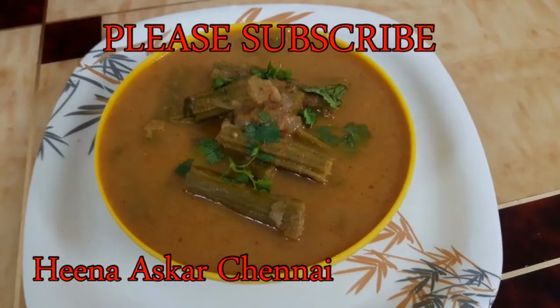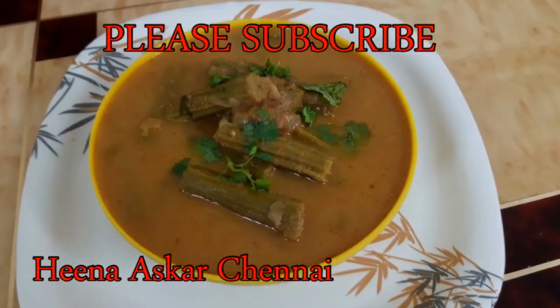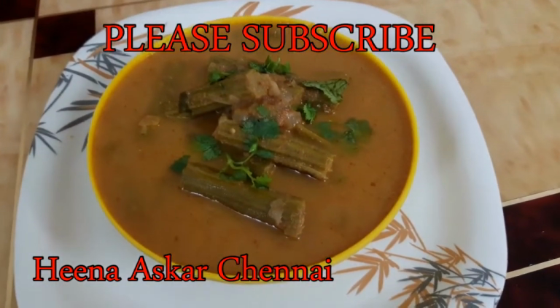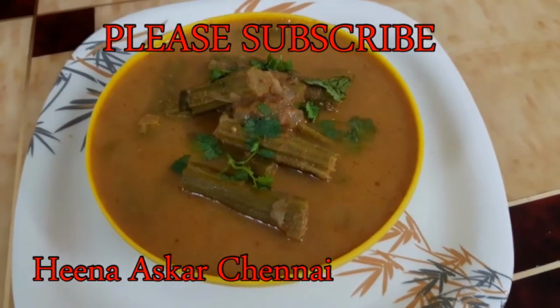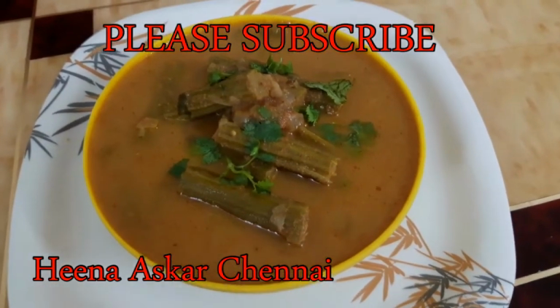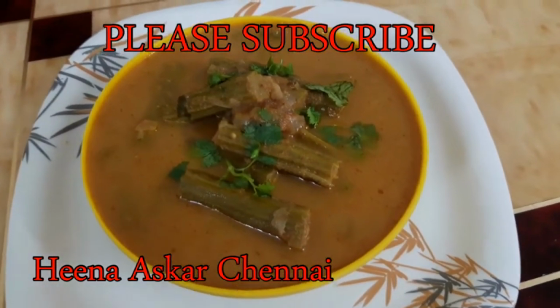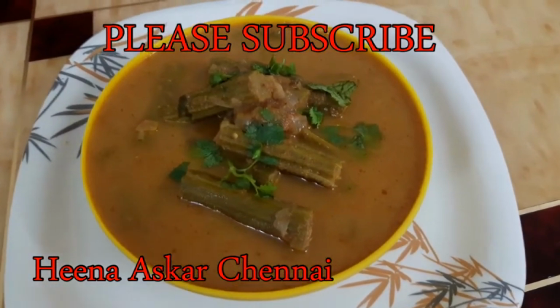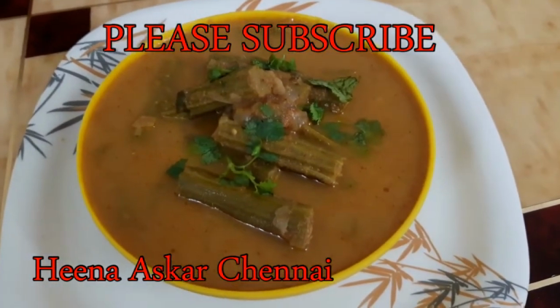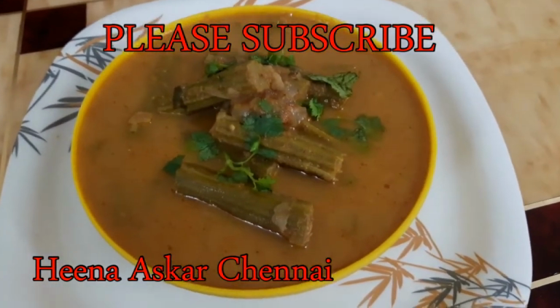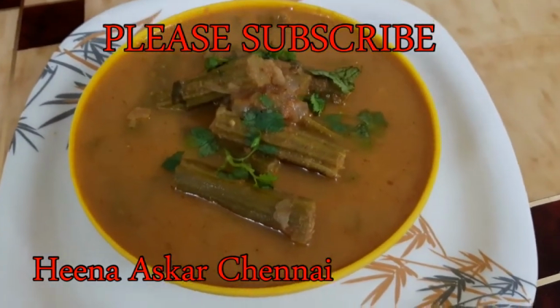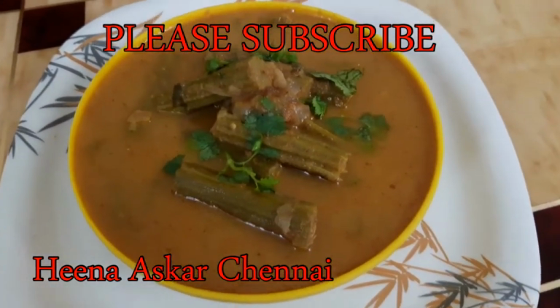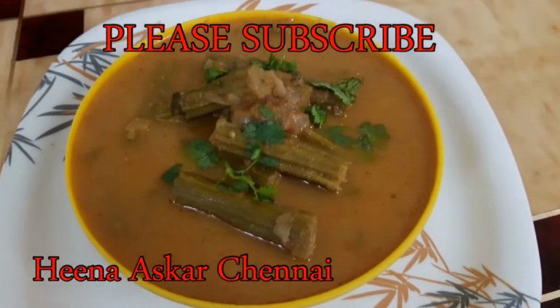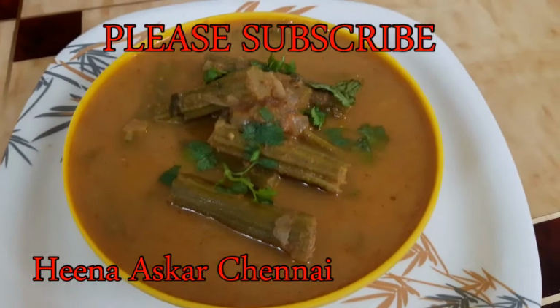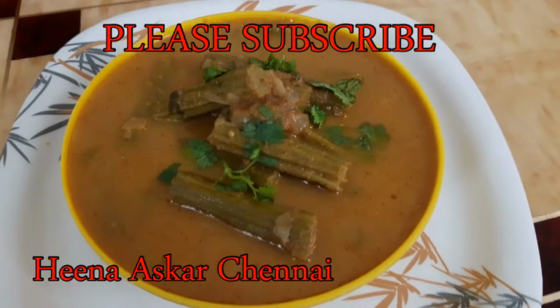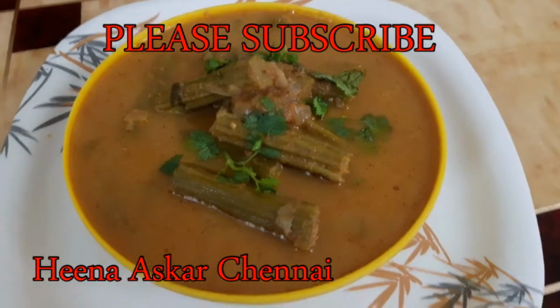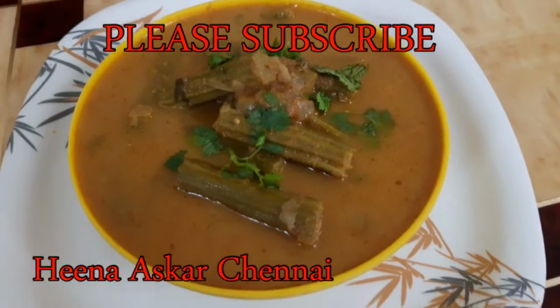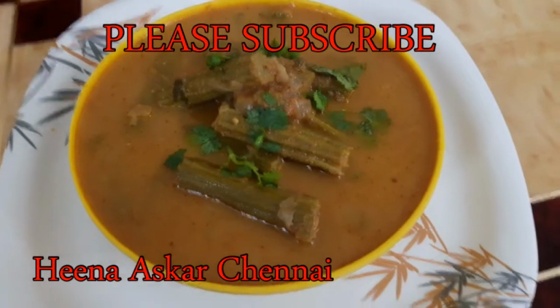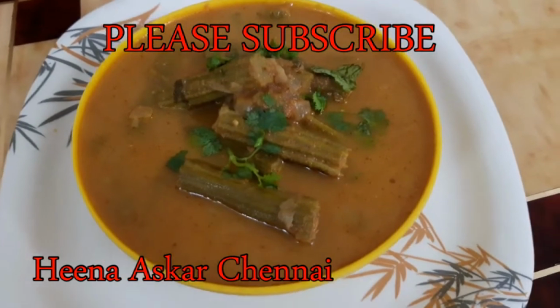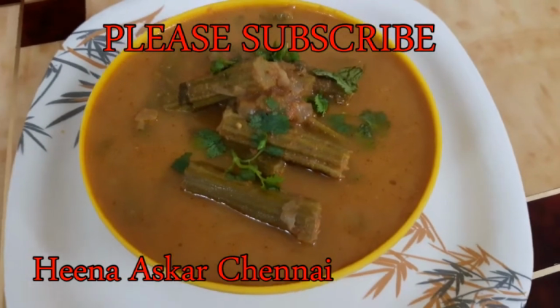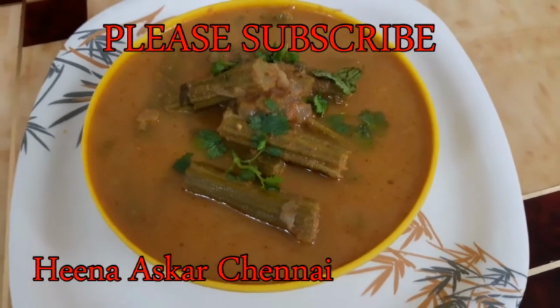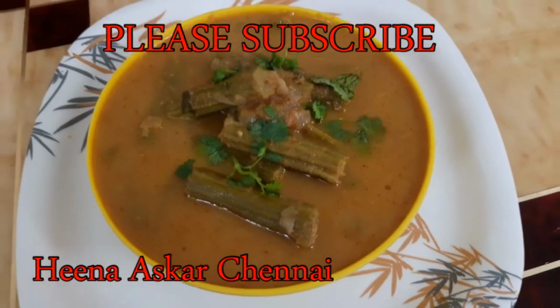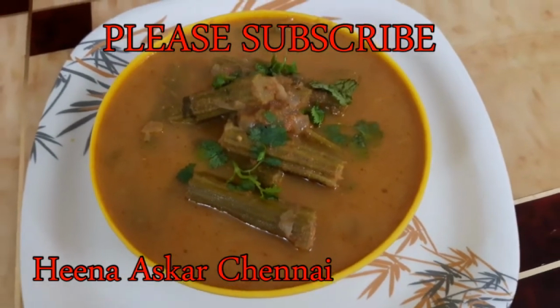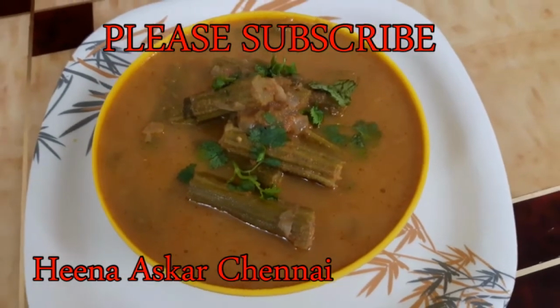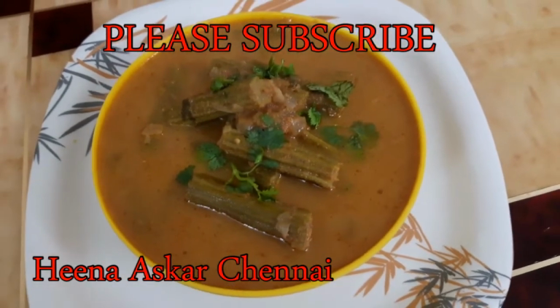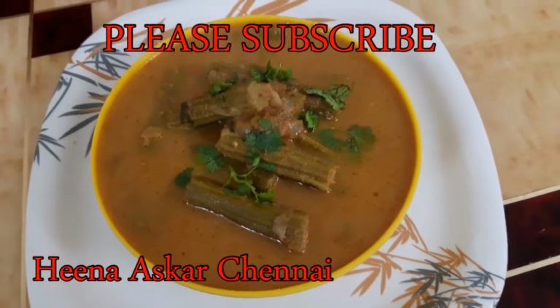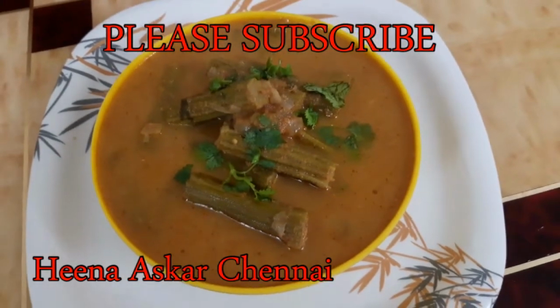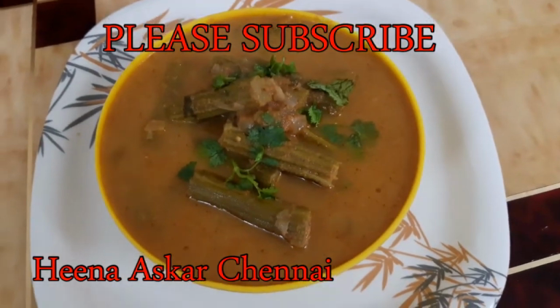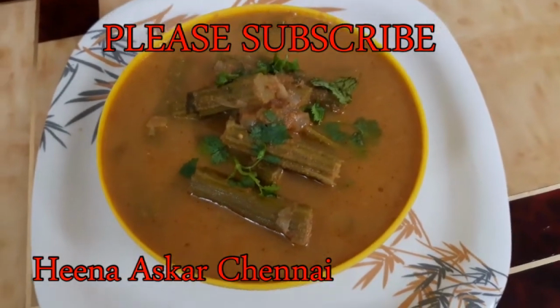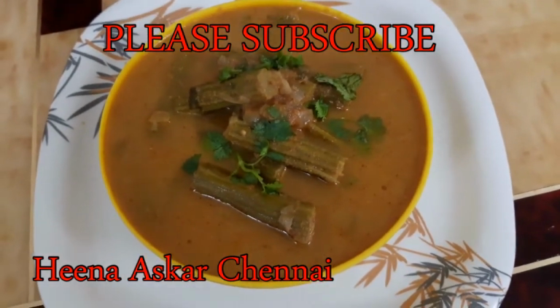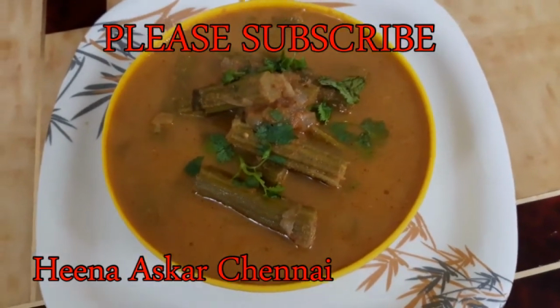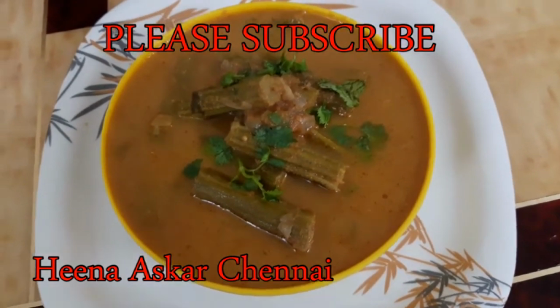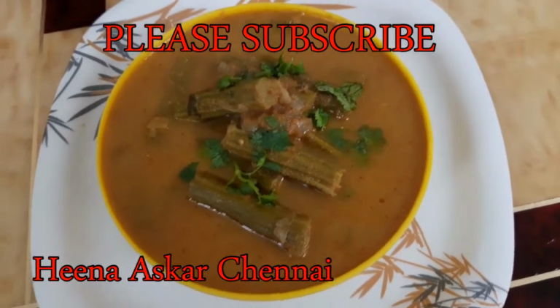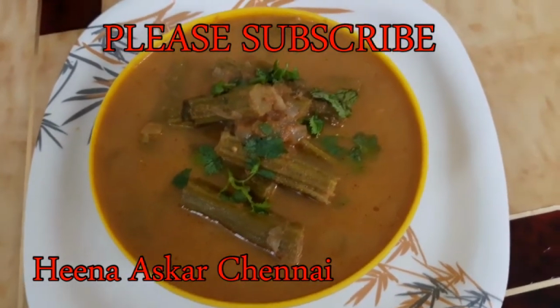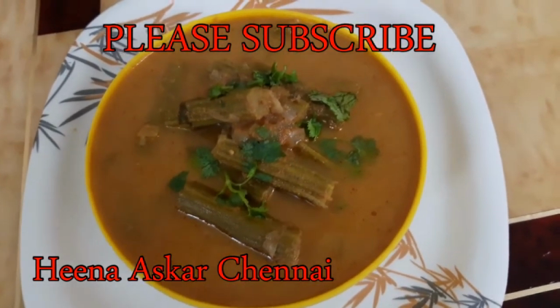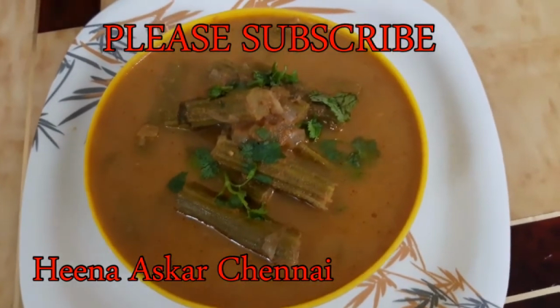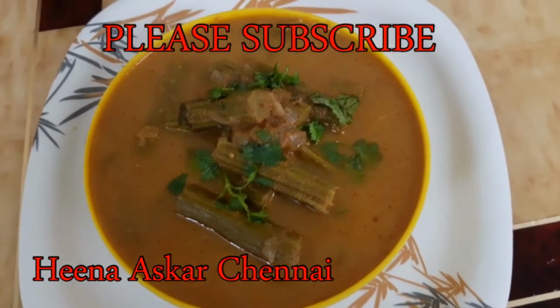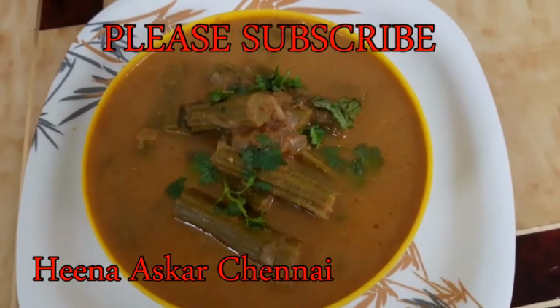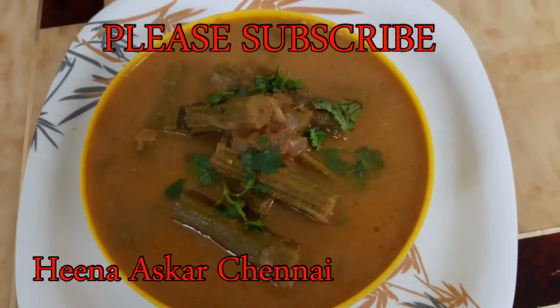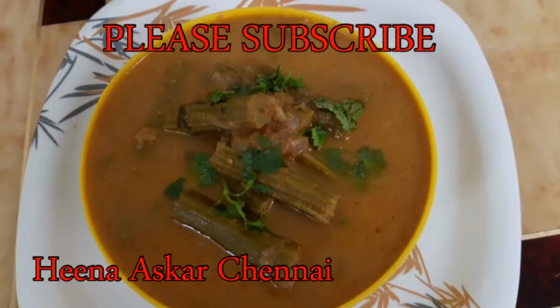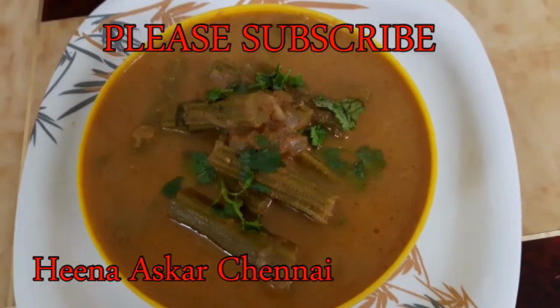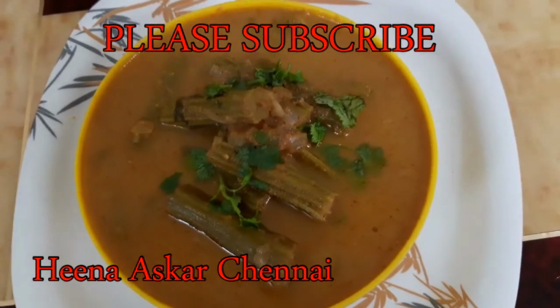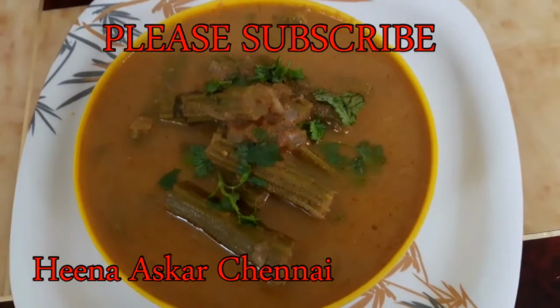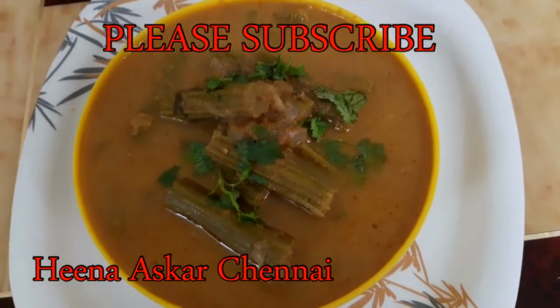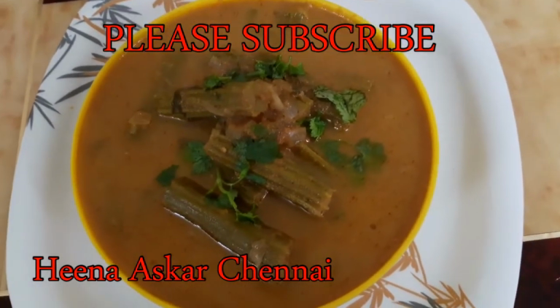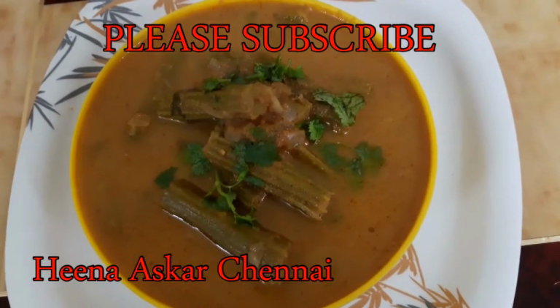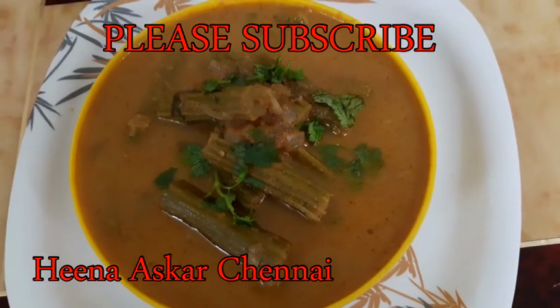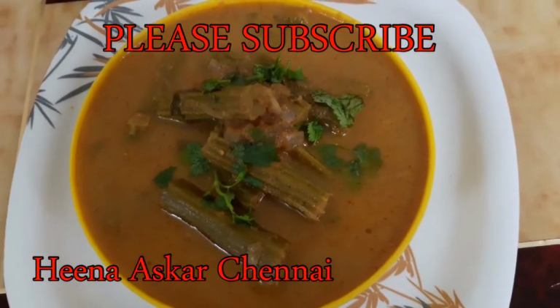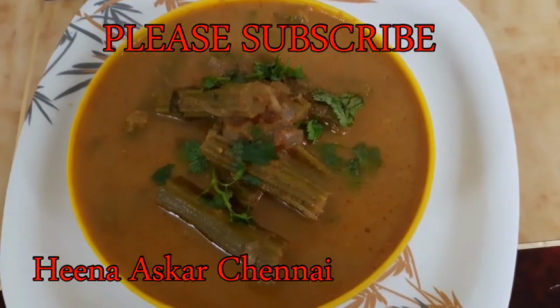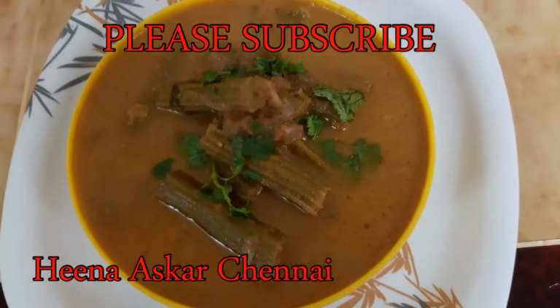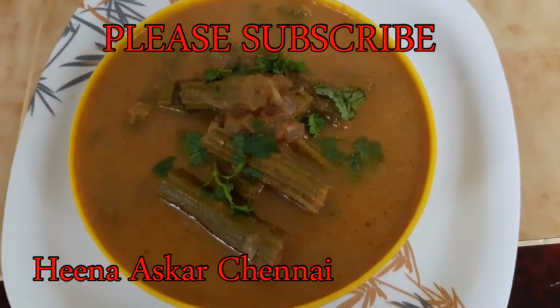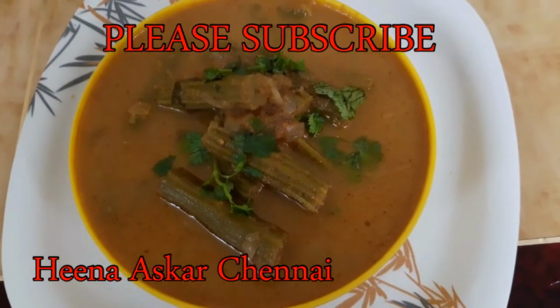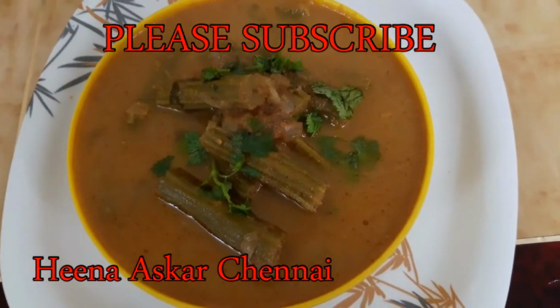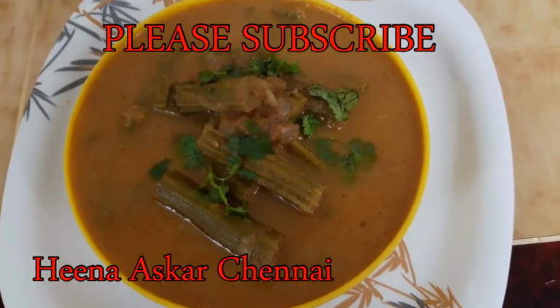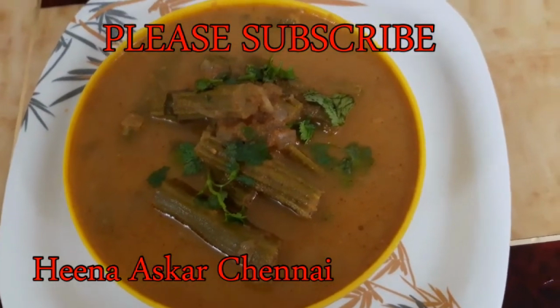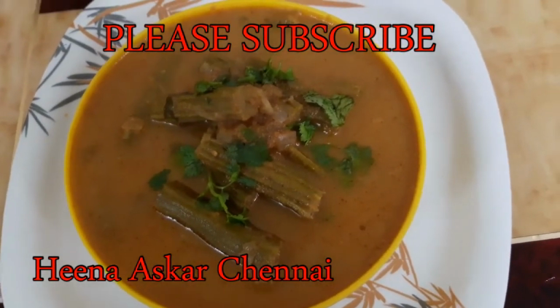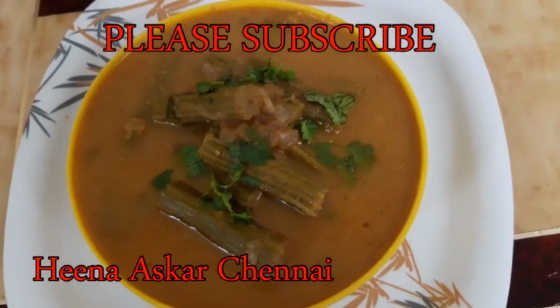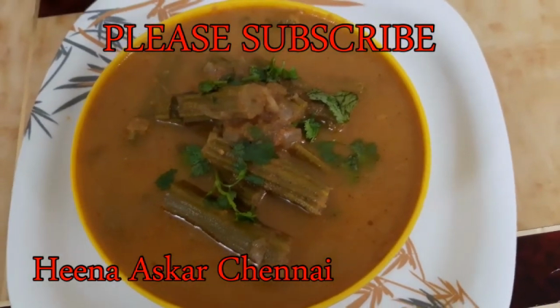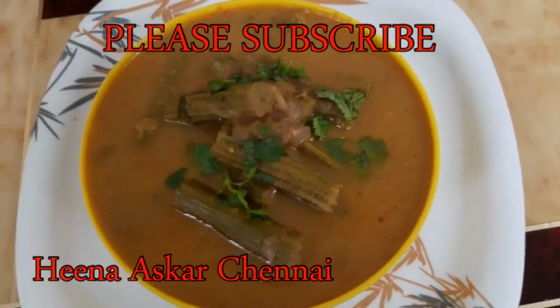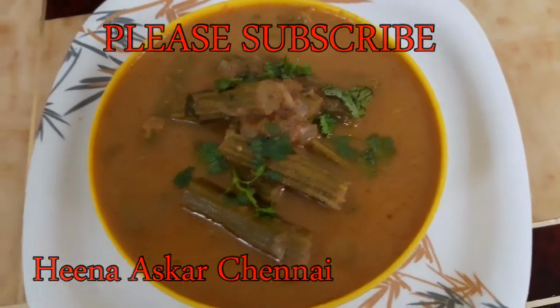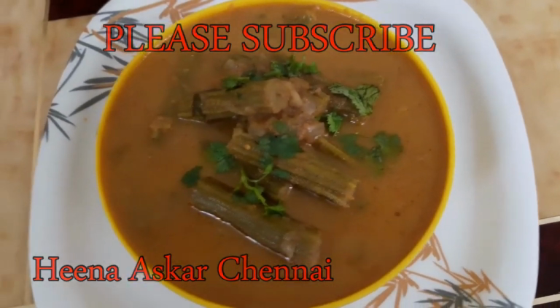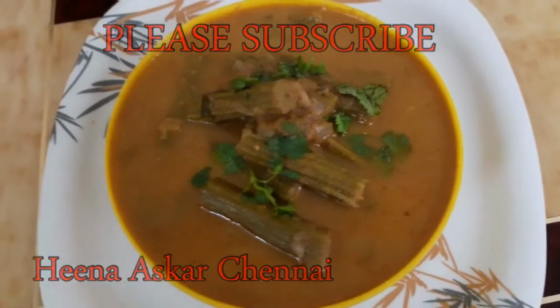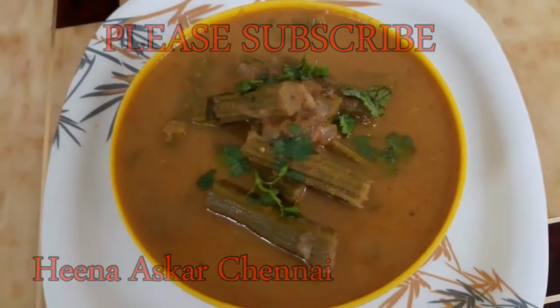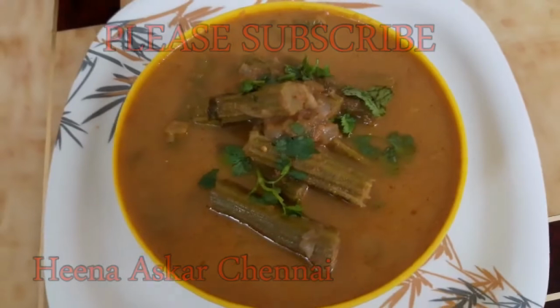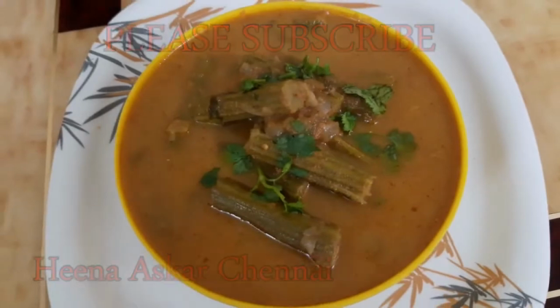If you like this recipe, please share, like, comment and subscribe. Thank you!